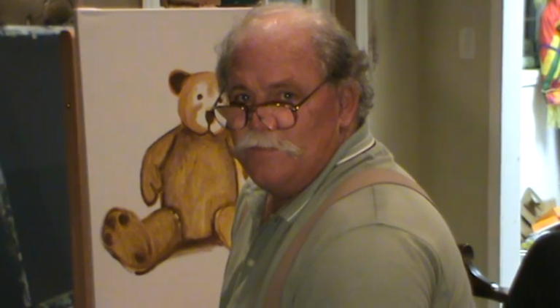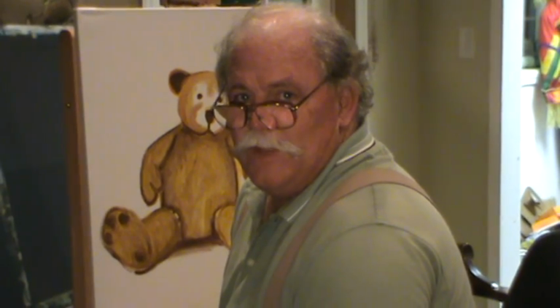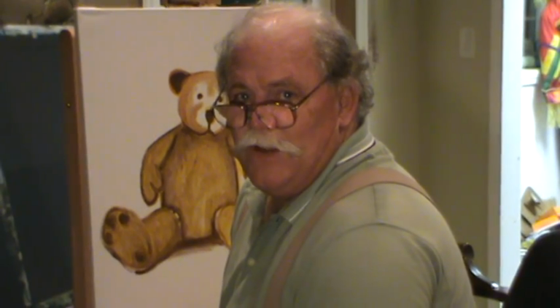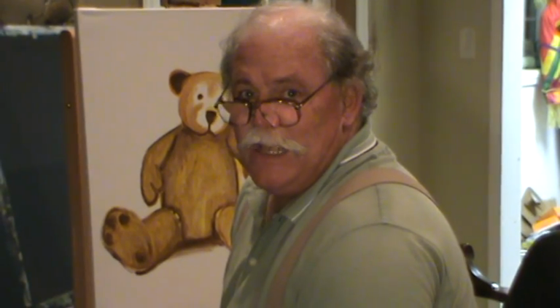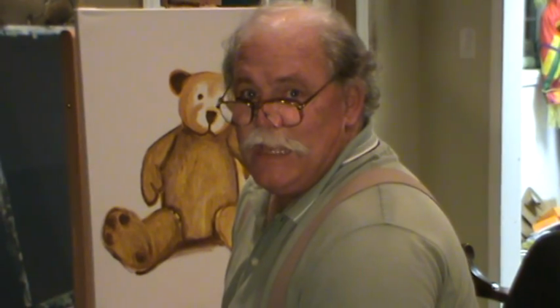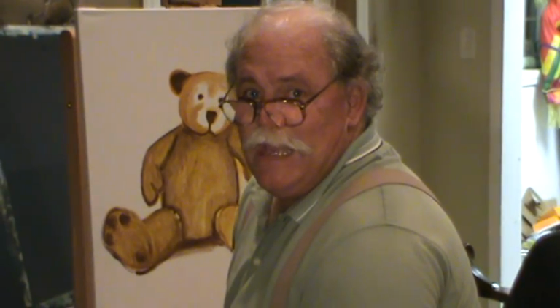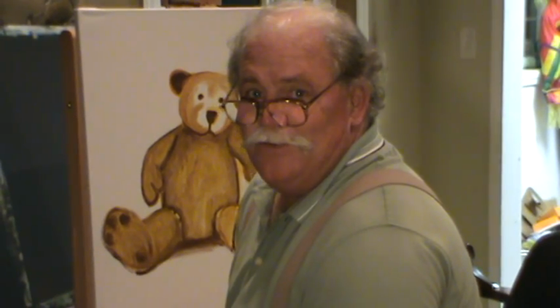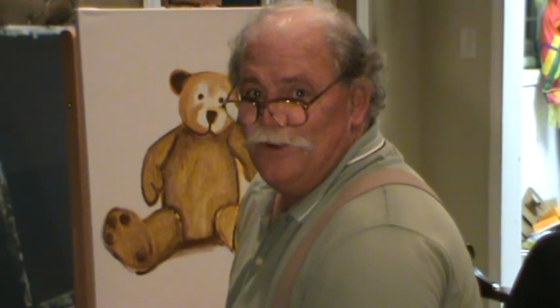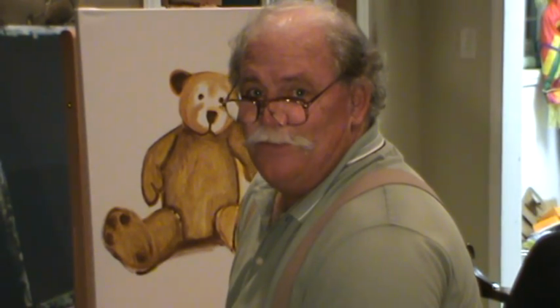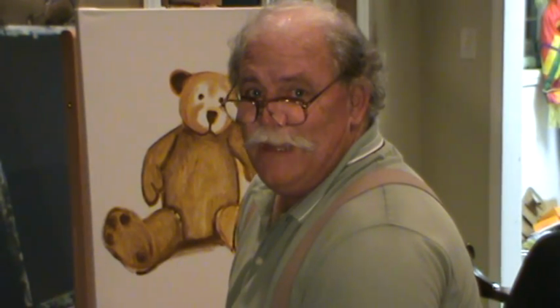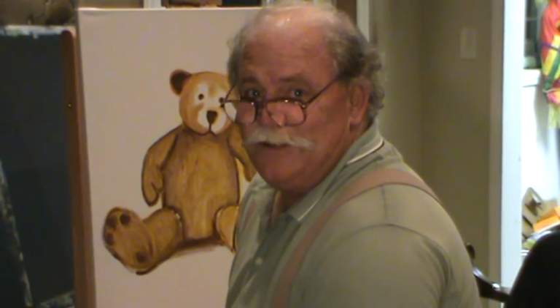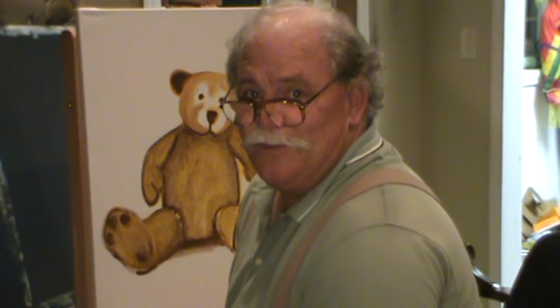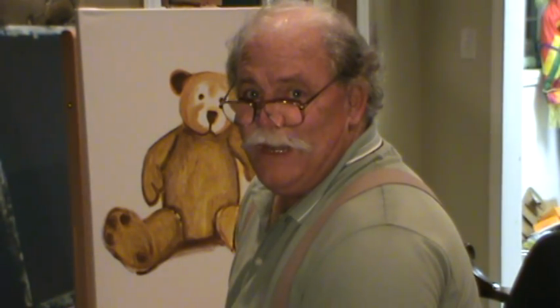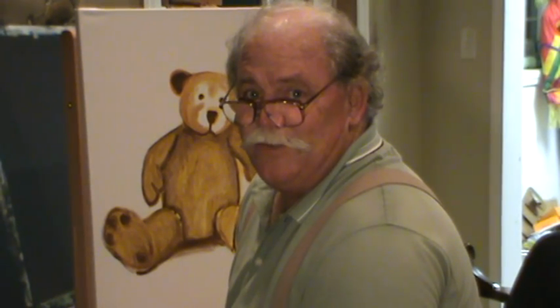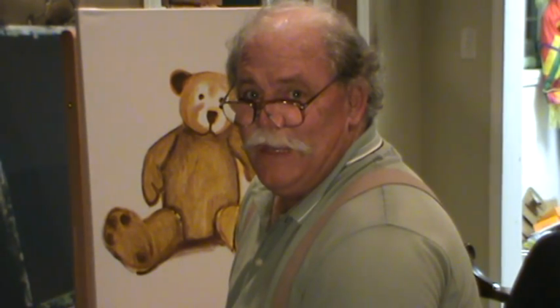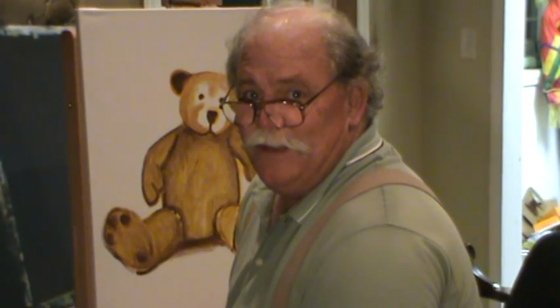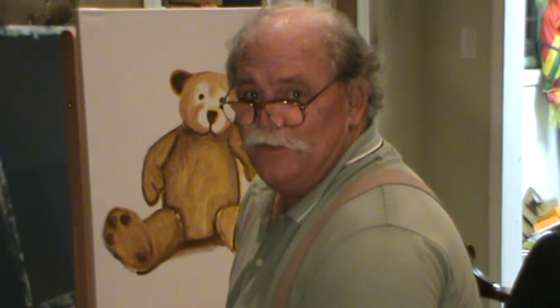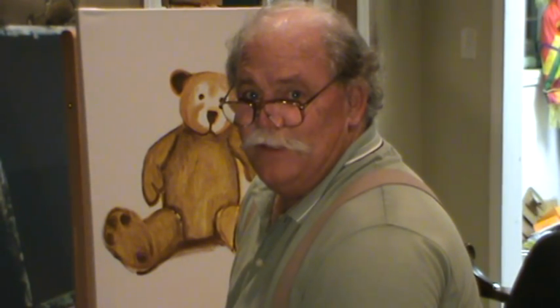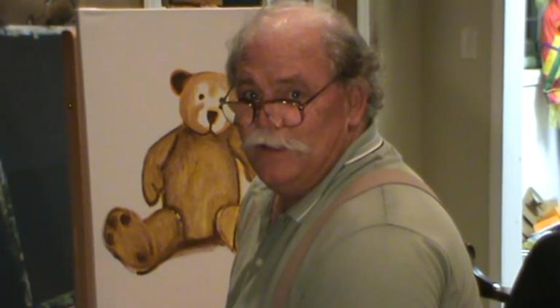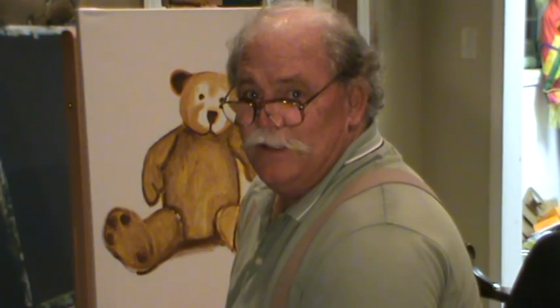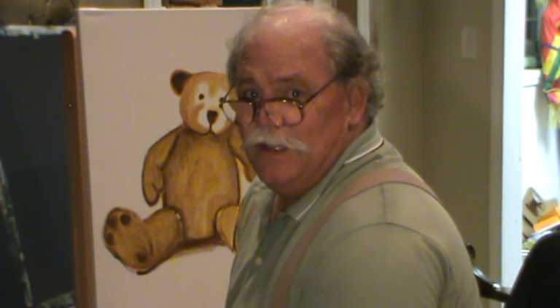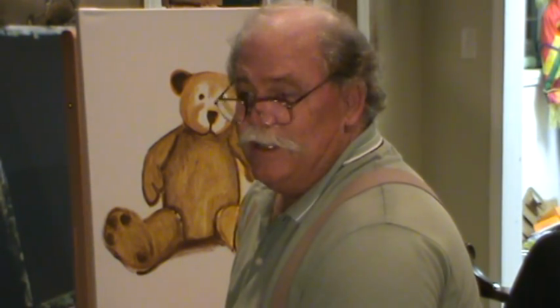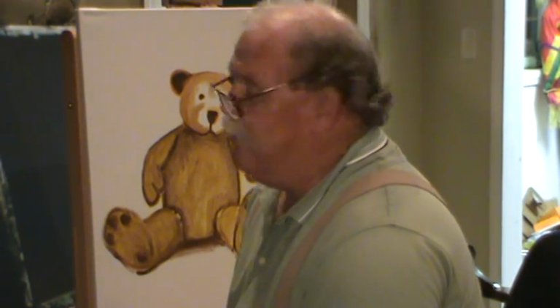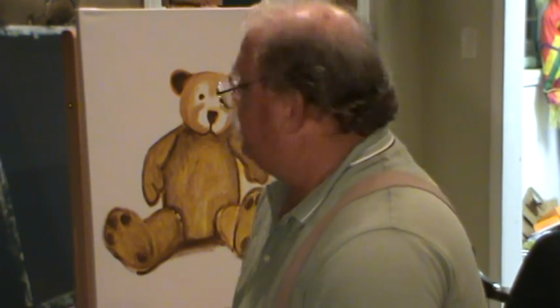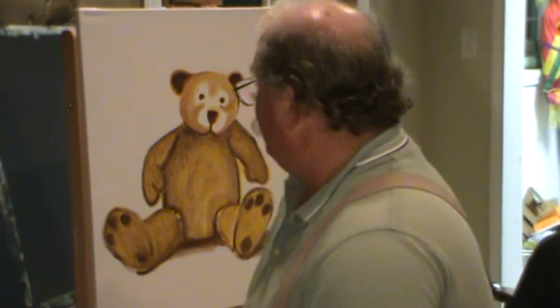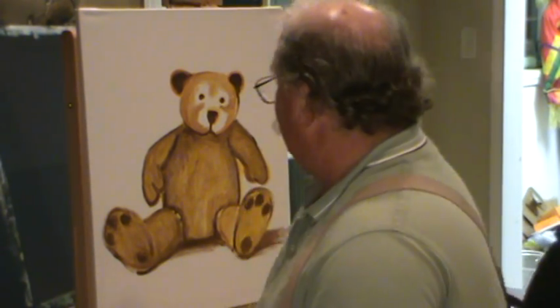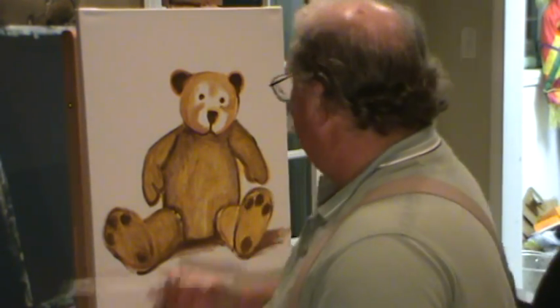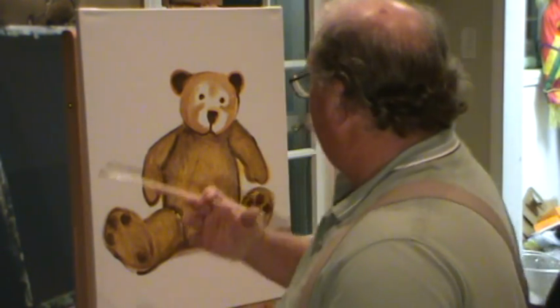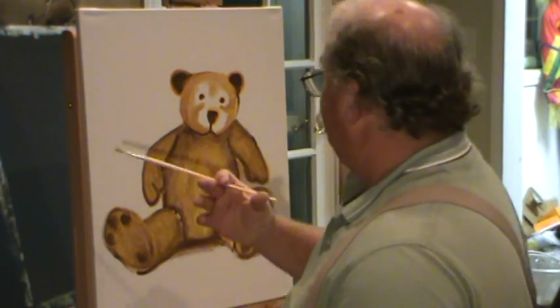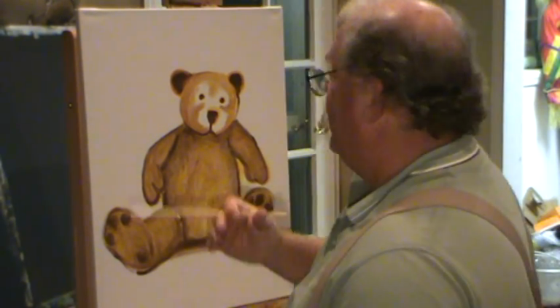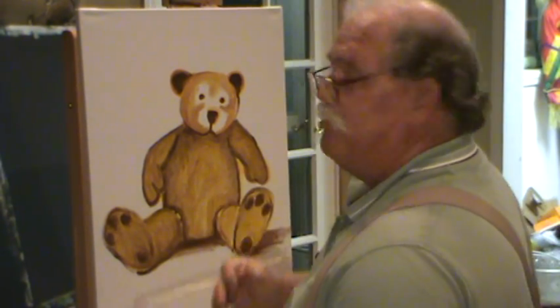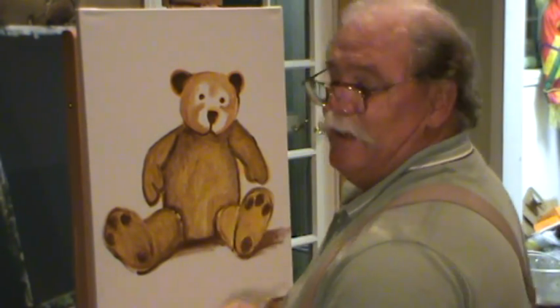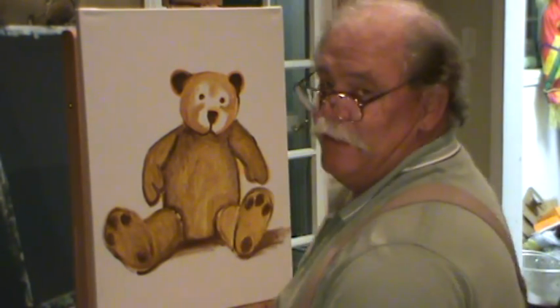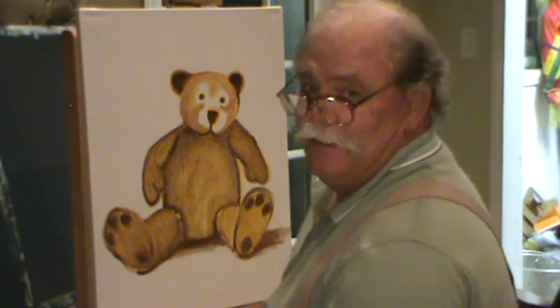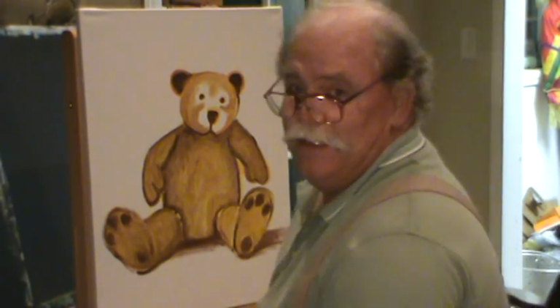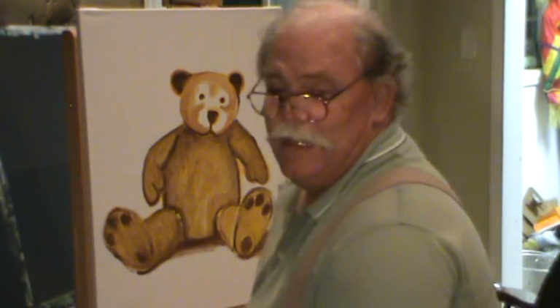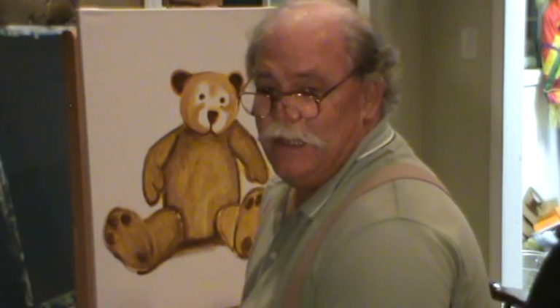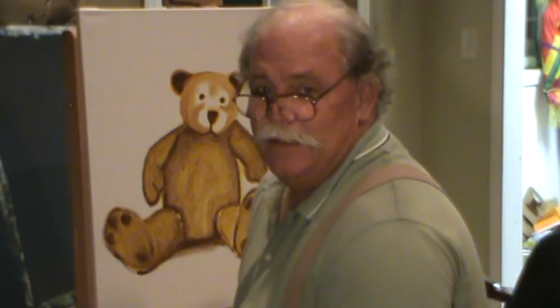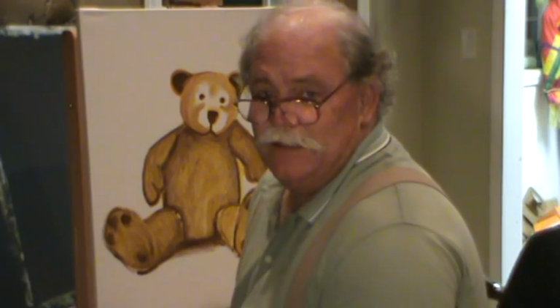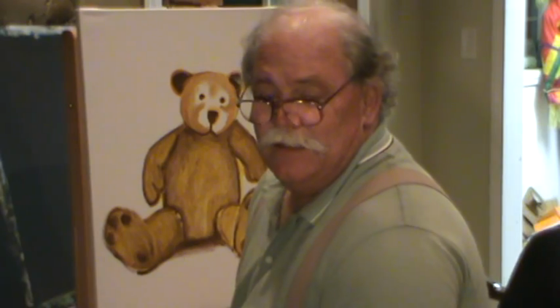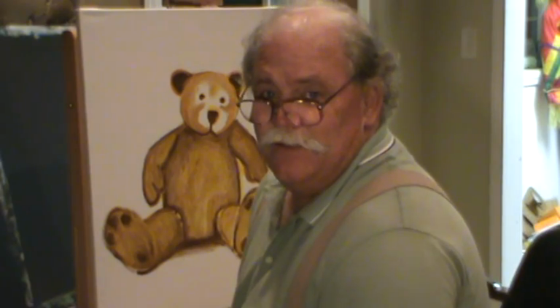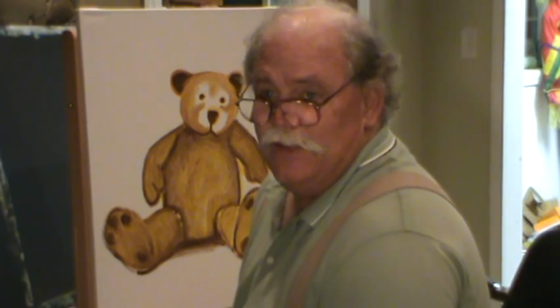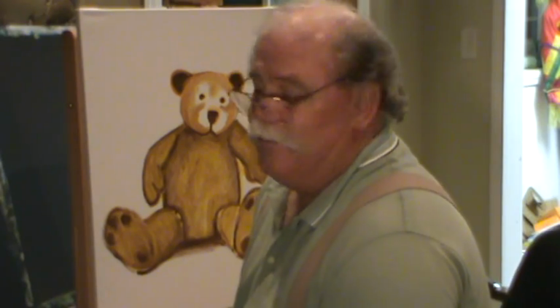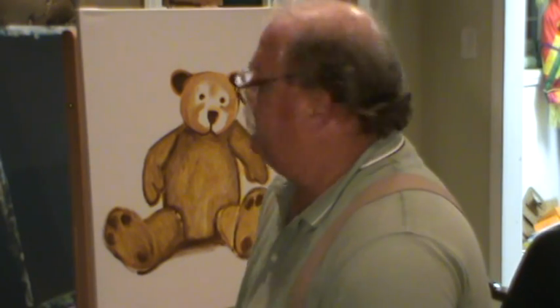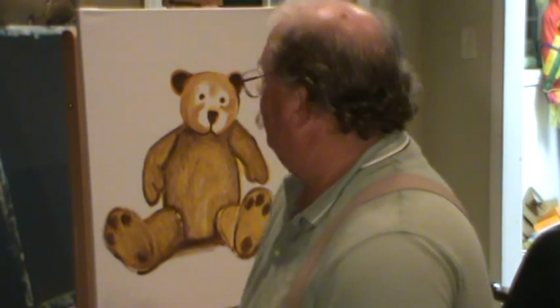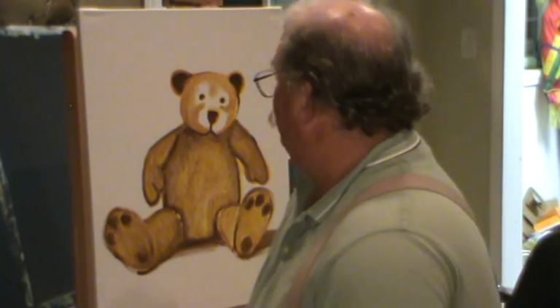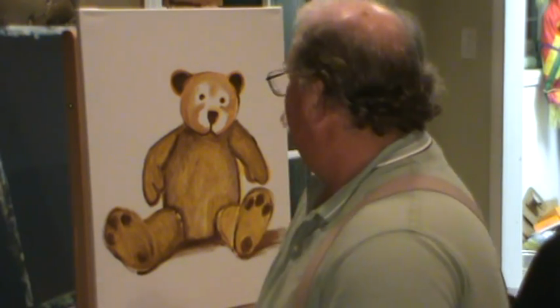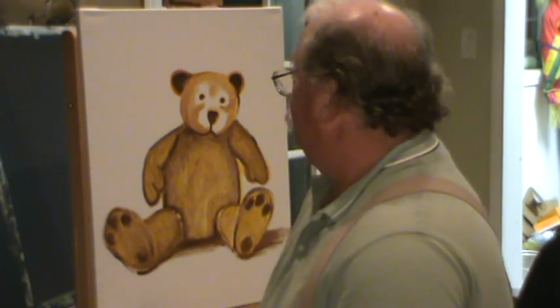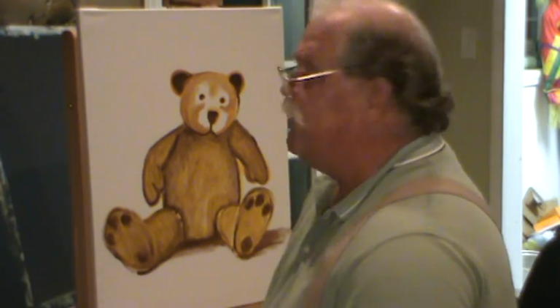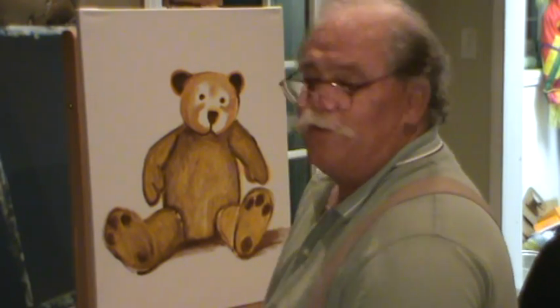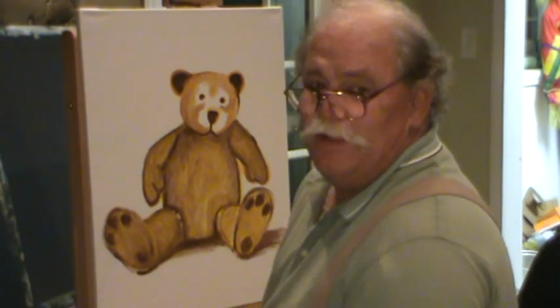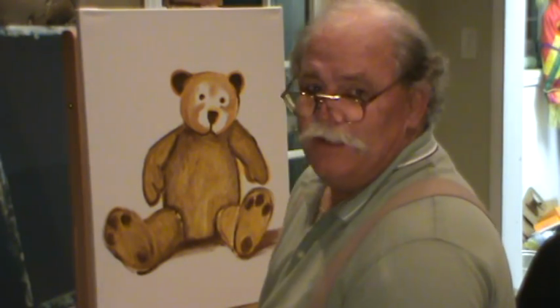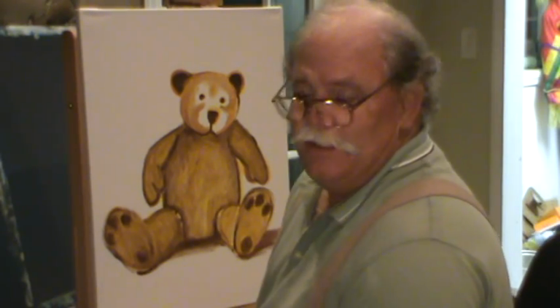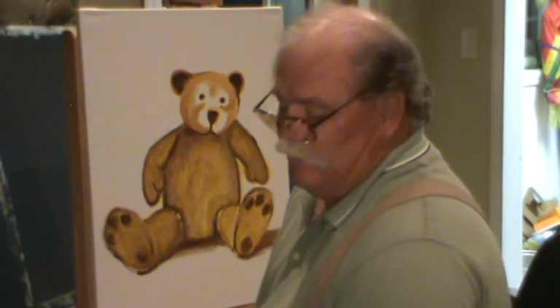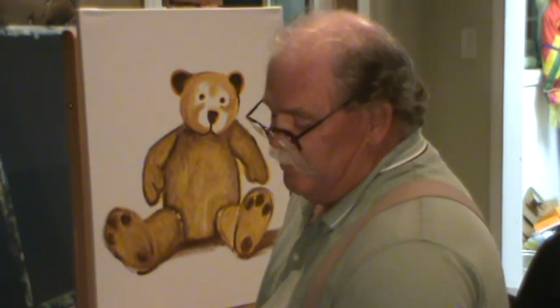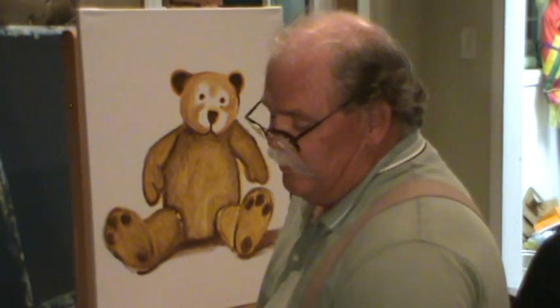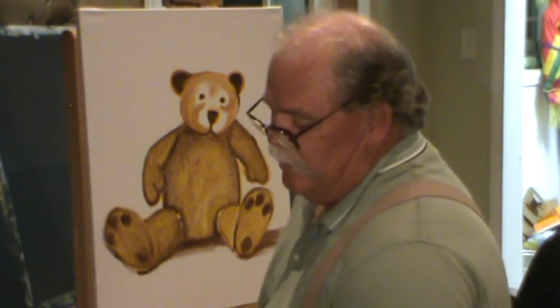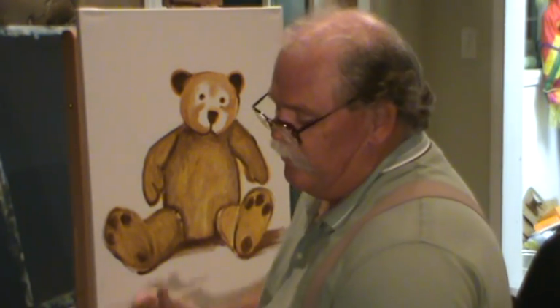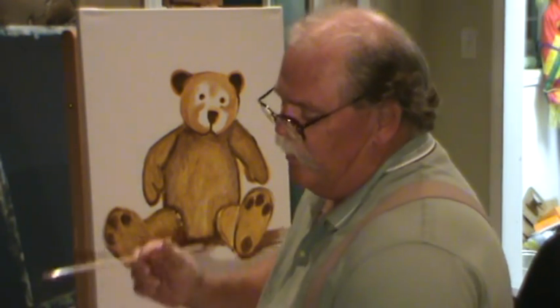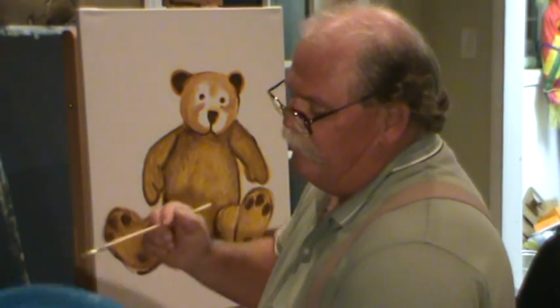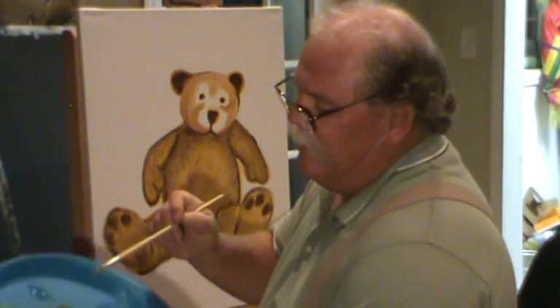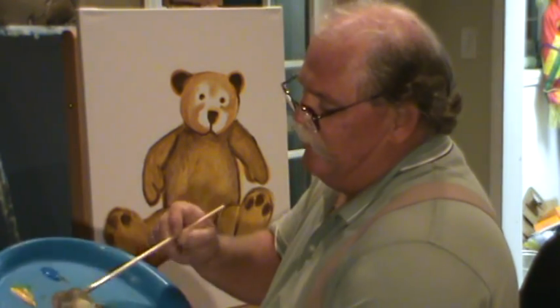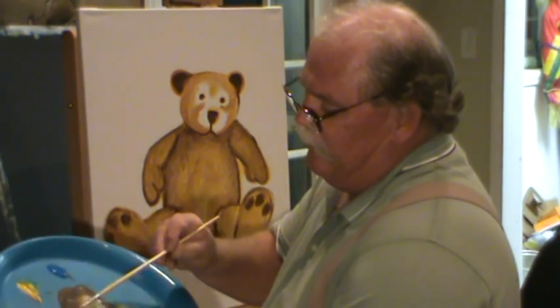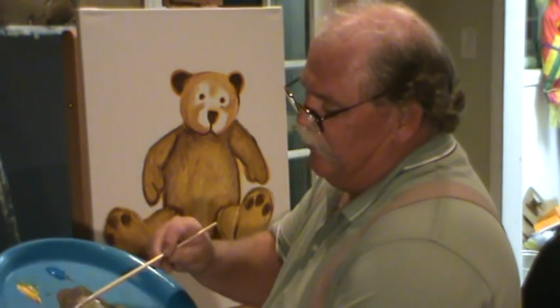All right, guys. Welcome back to Ralph's house. Again, we're working on our teddy bear. Something a little bit different, and we're doing this so basic.